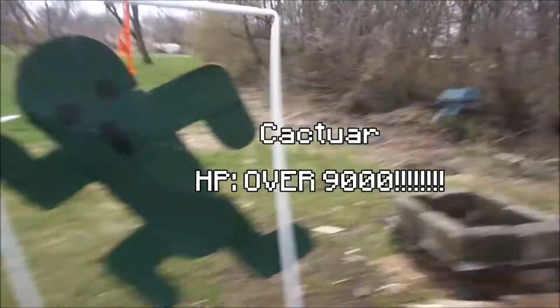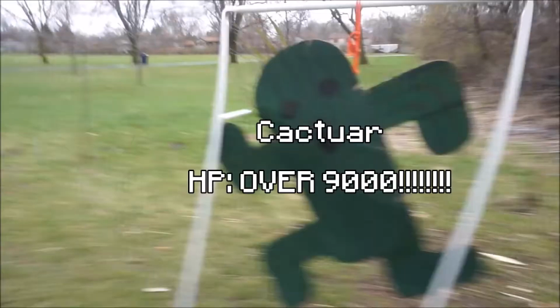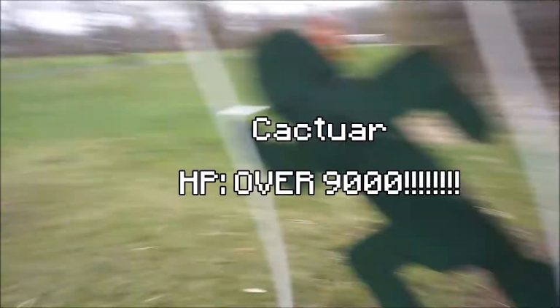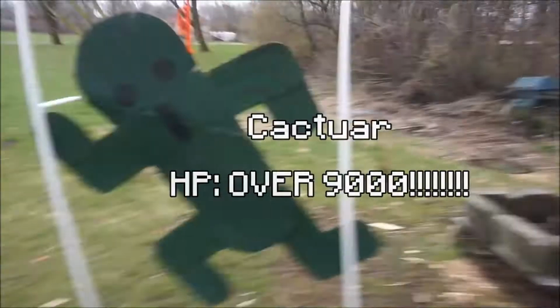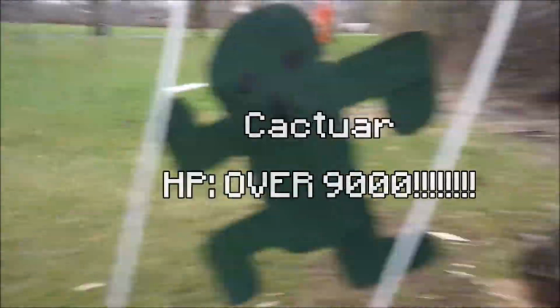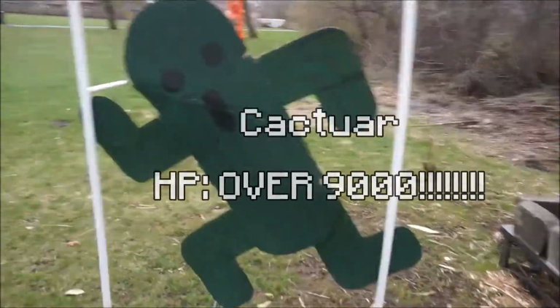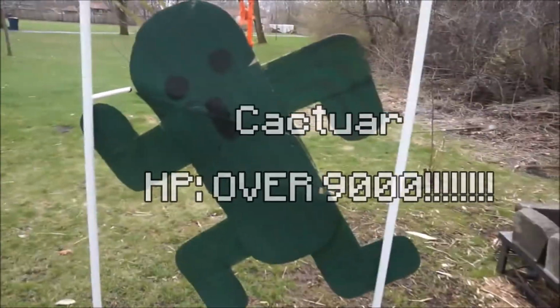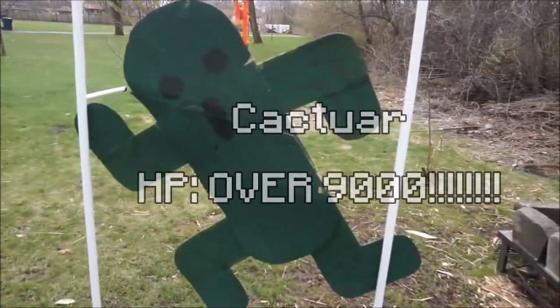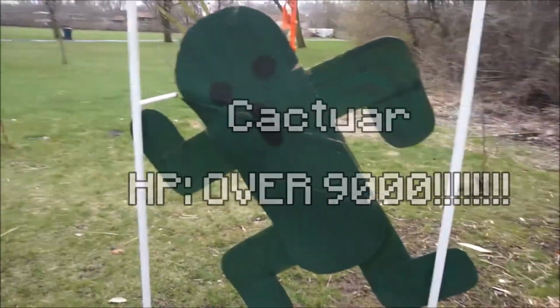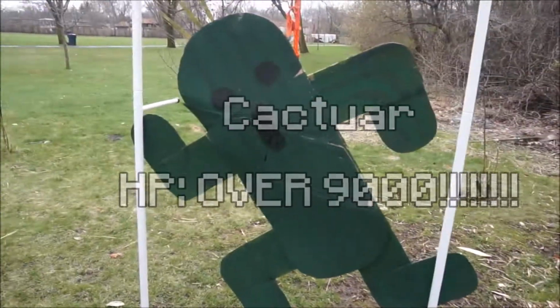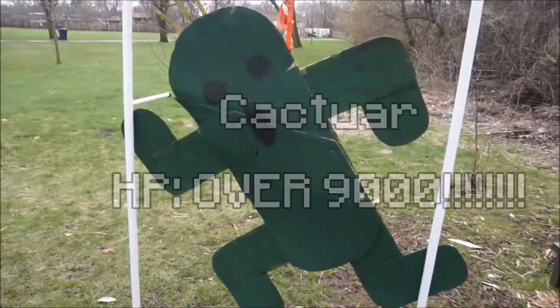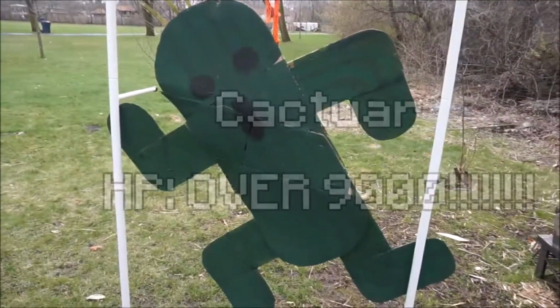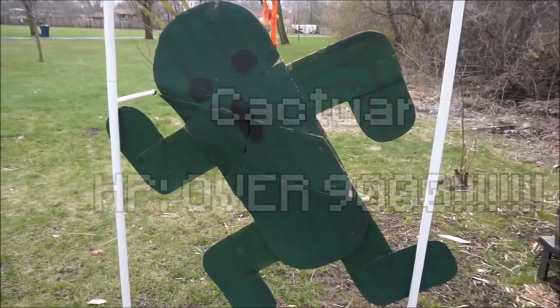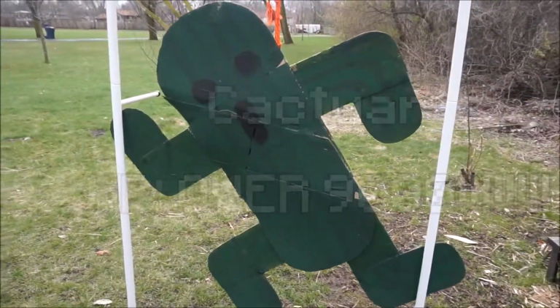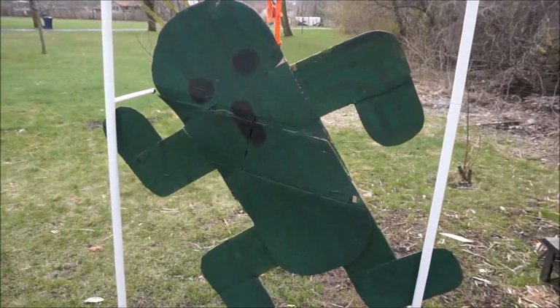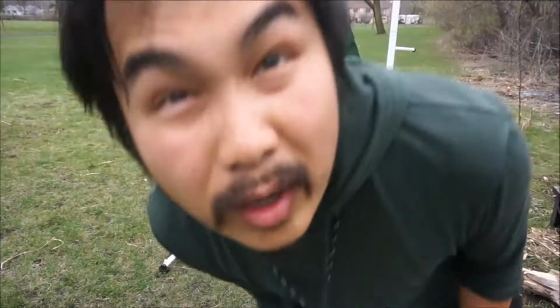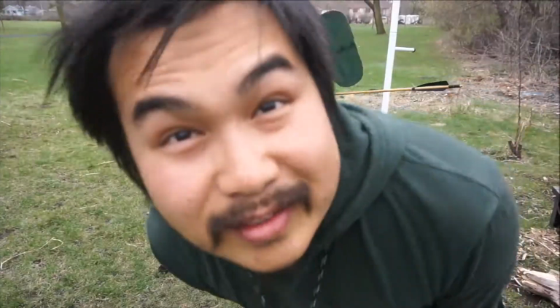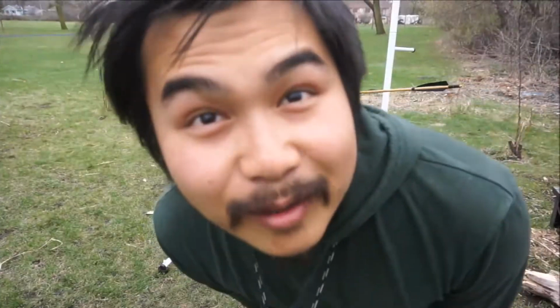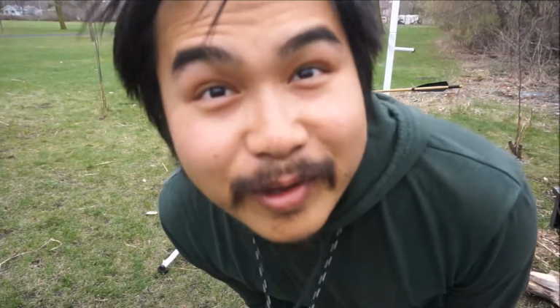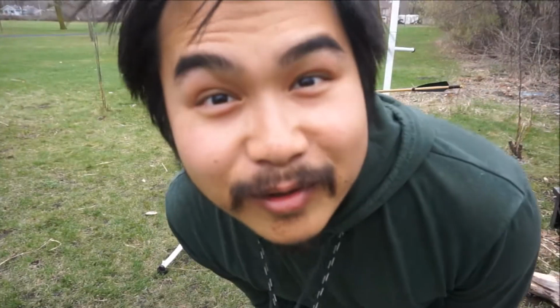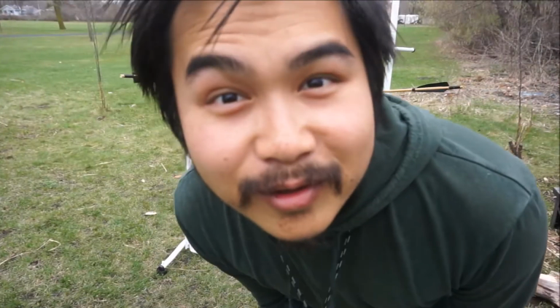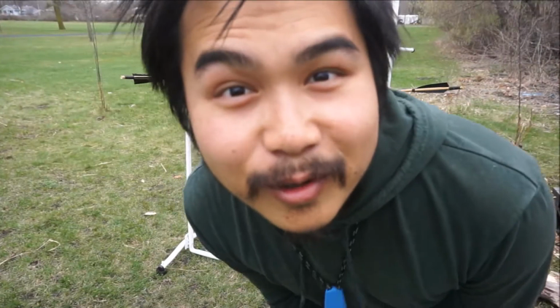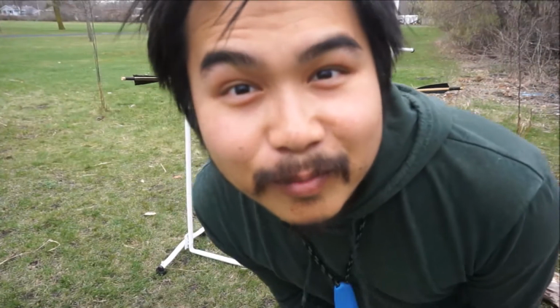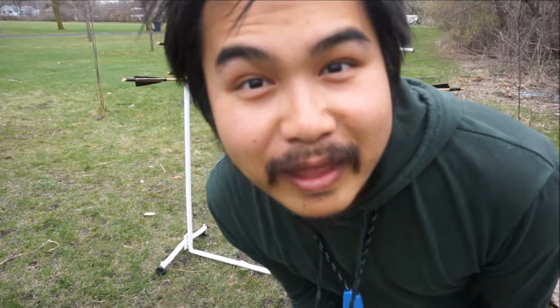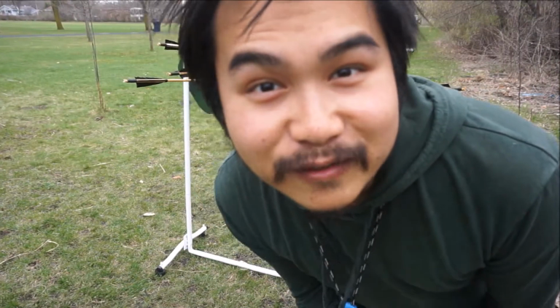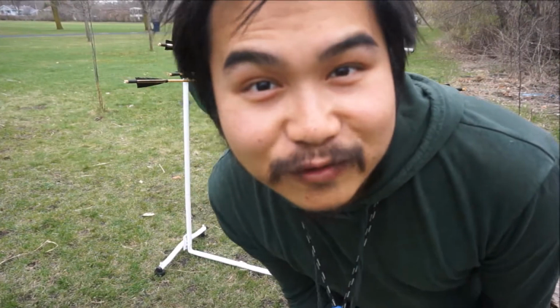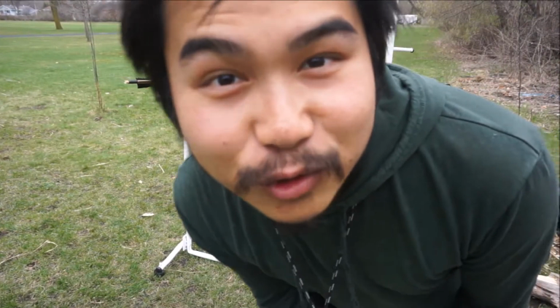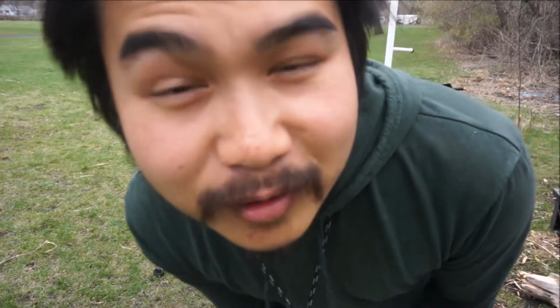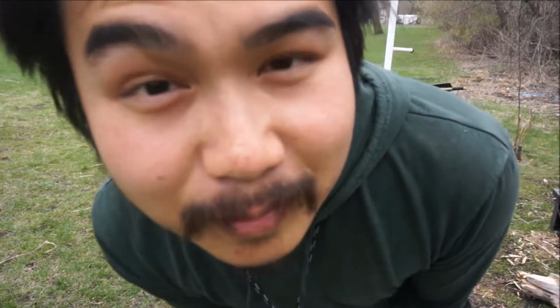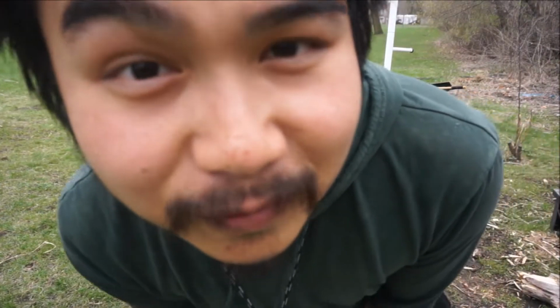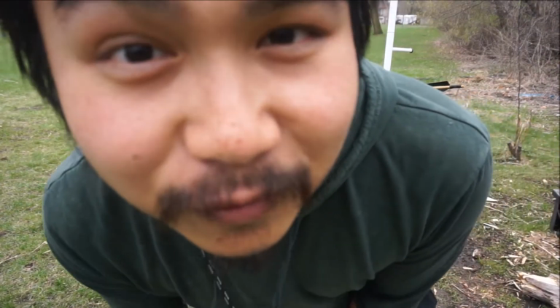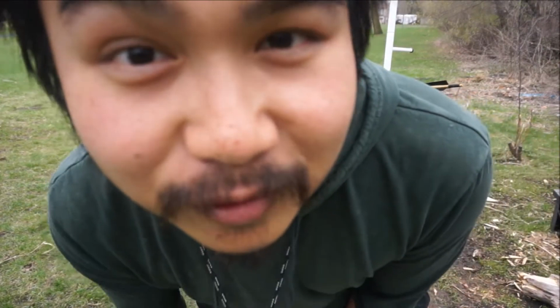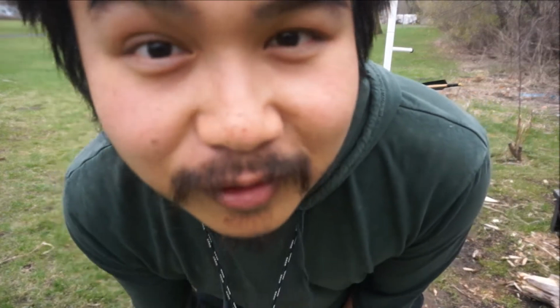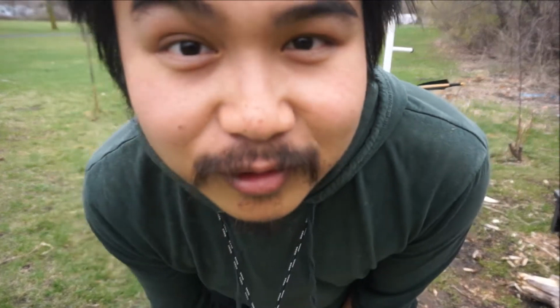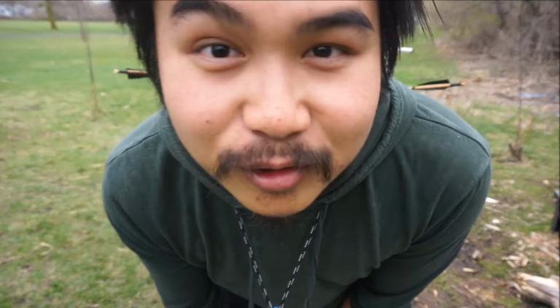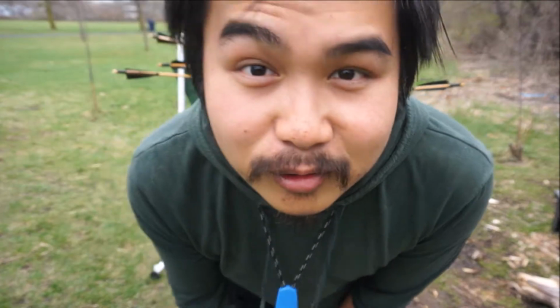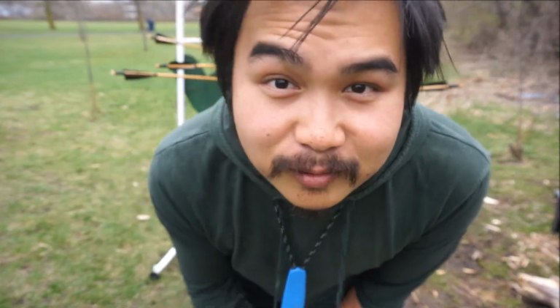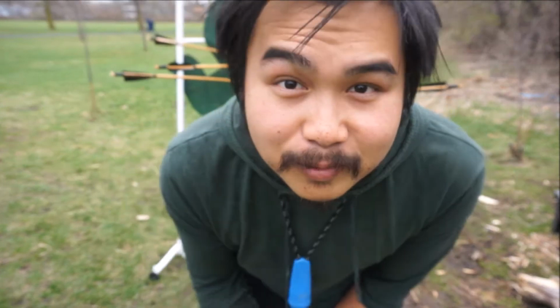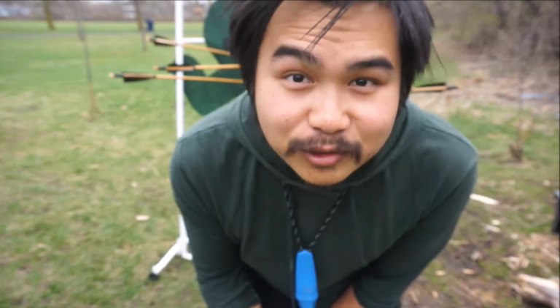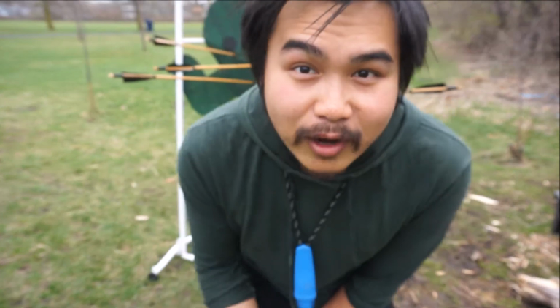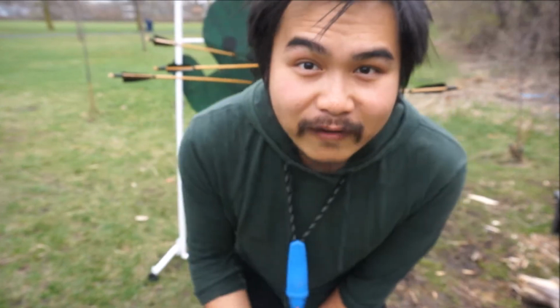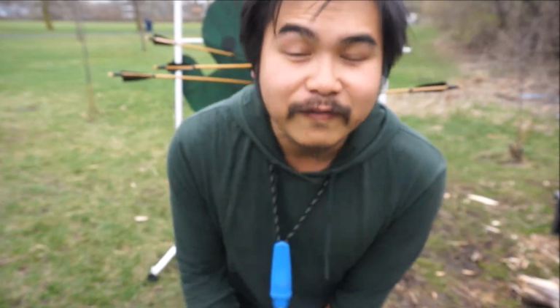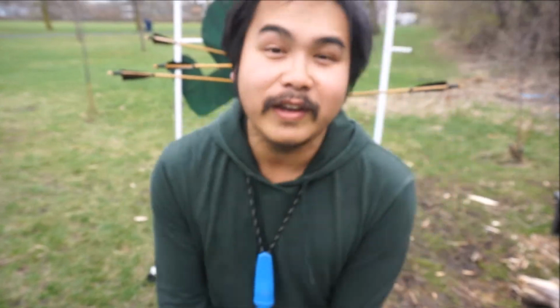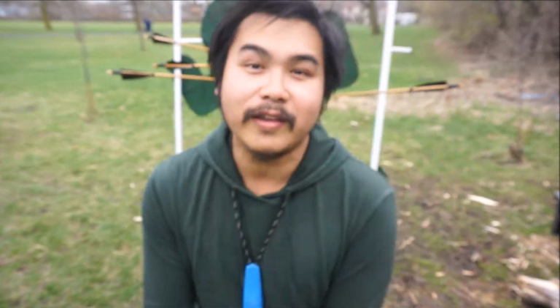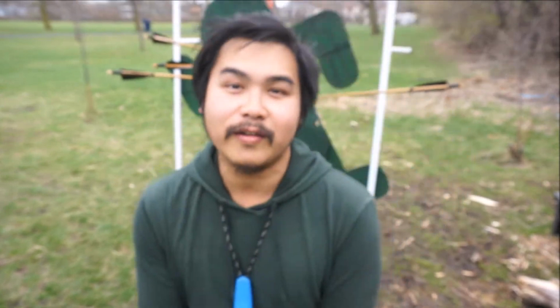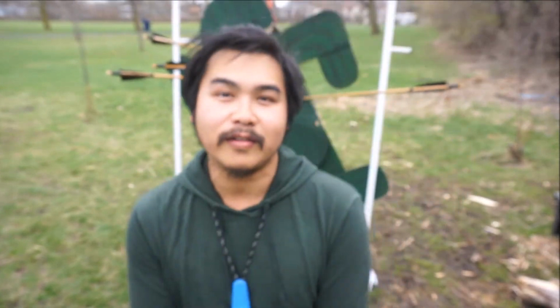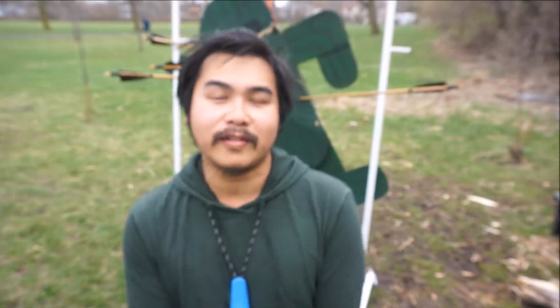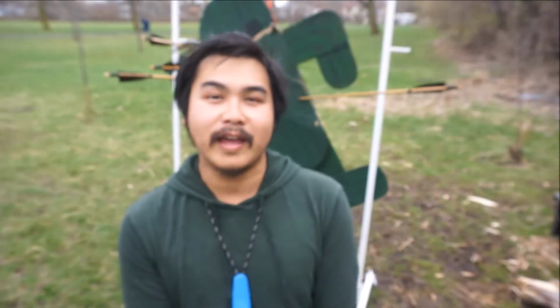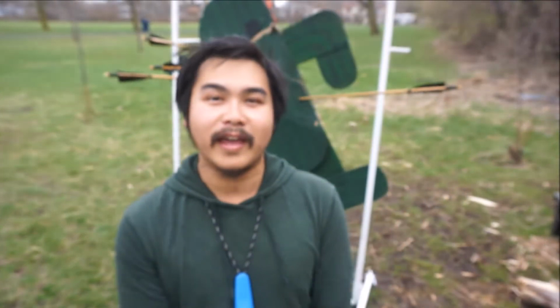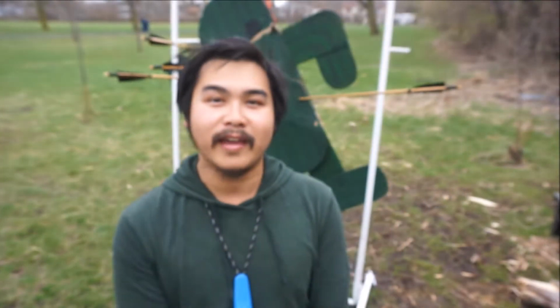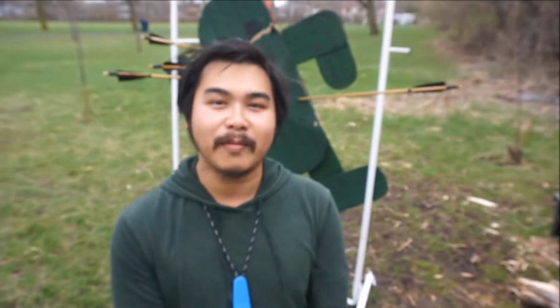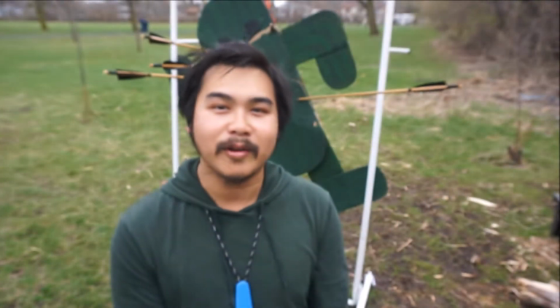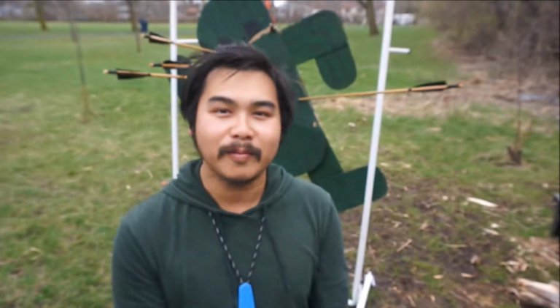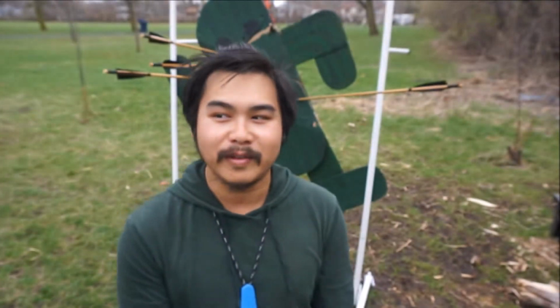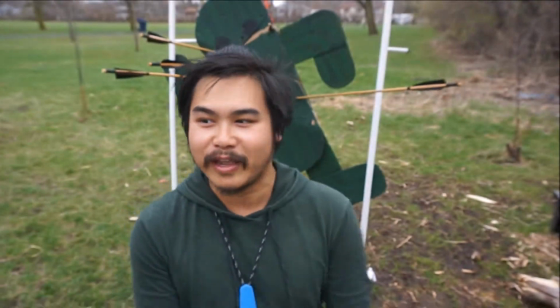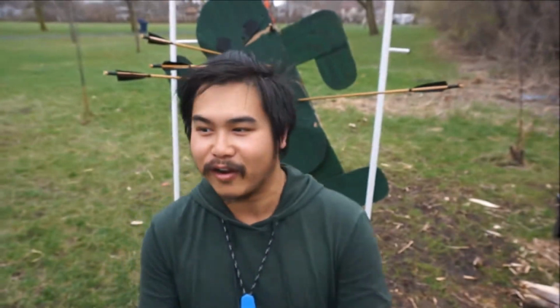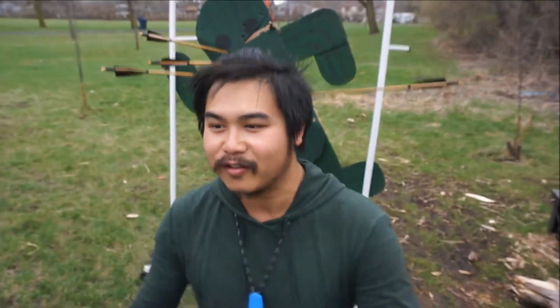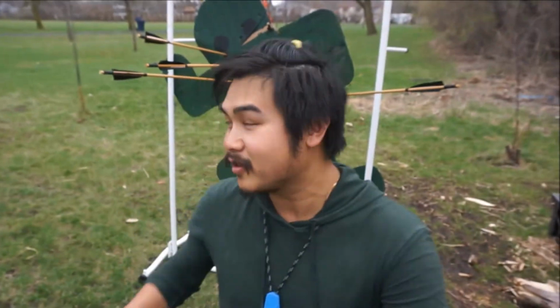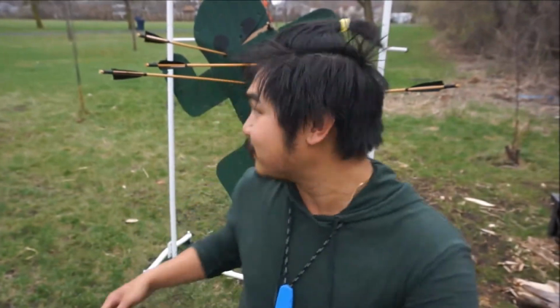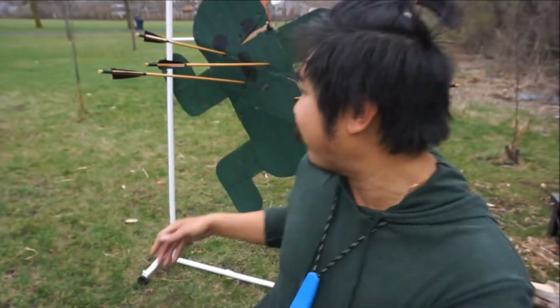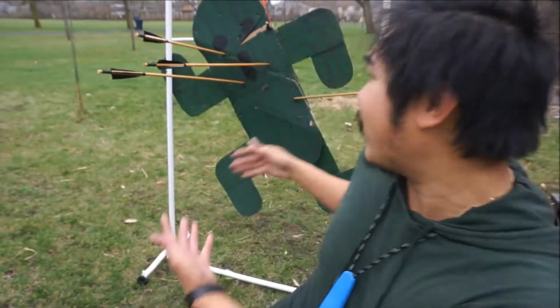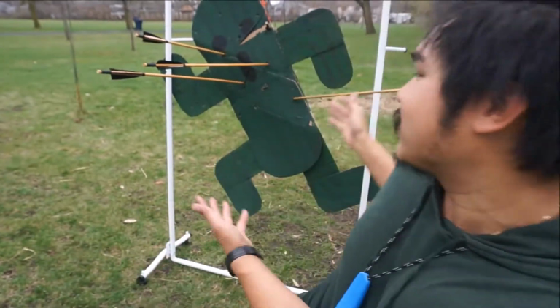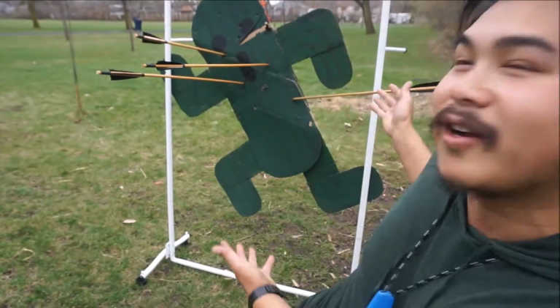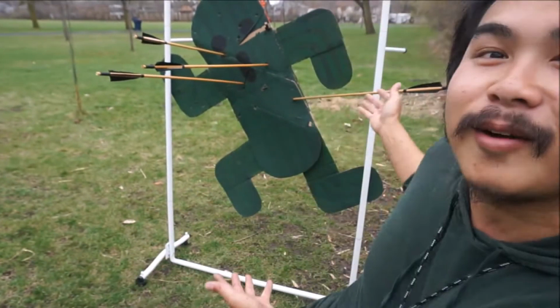A wild Cactuar appeared! What's up YouTube? Thanks for joining me for another Clueless Bushcraft video. Today I'm going to be tearing this boss up.